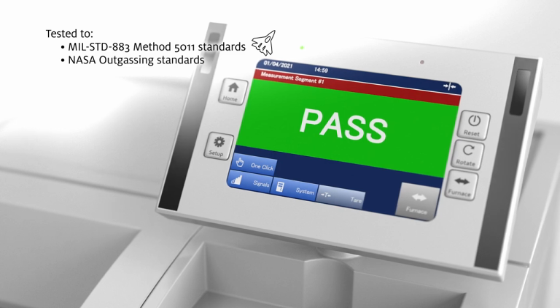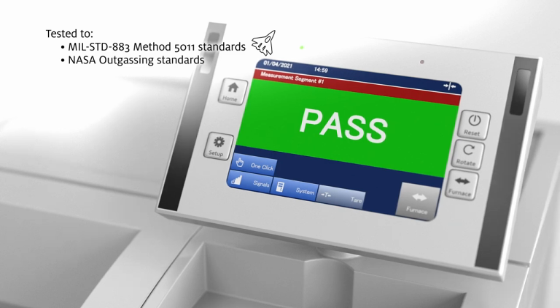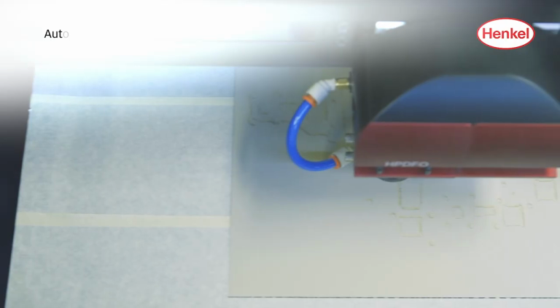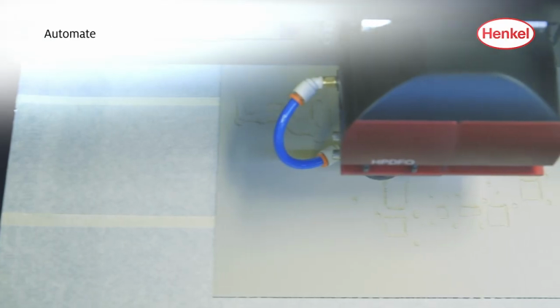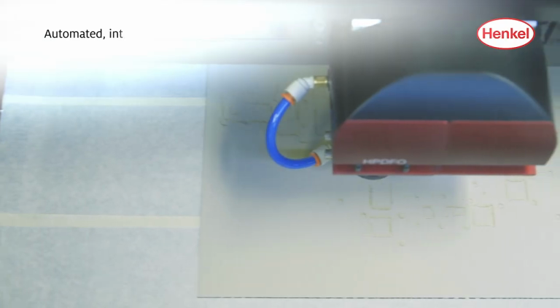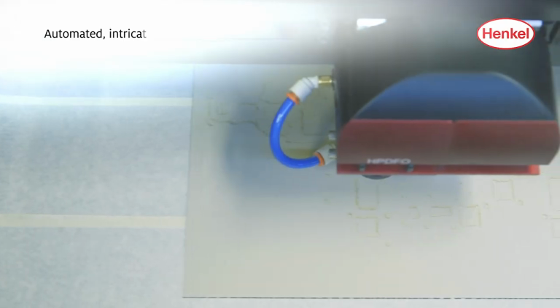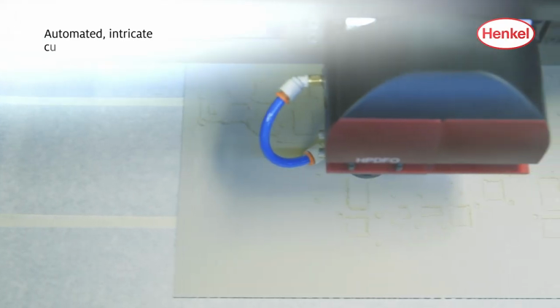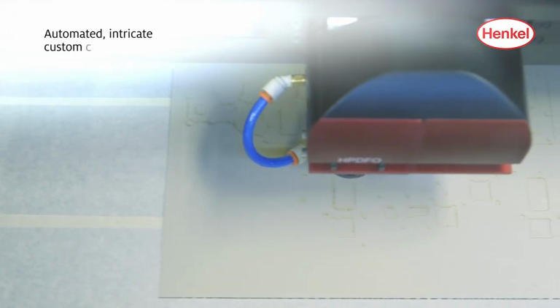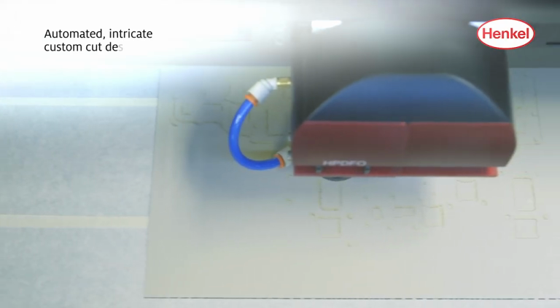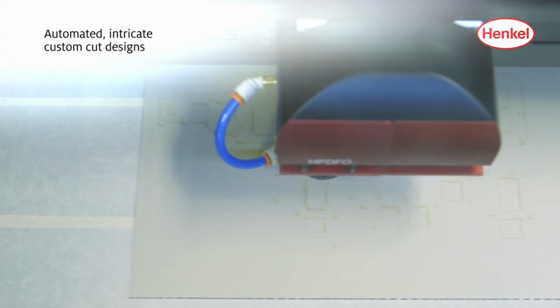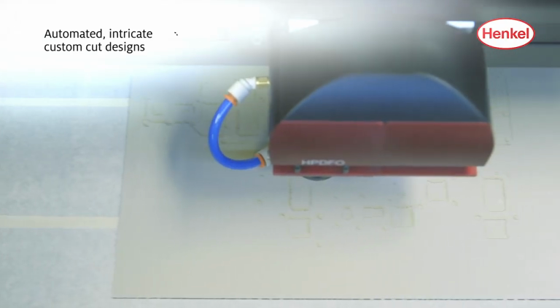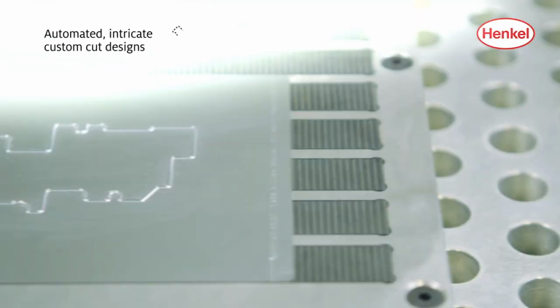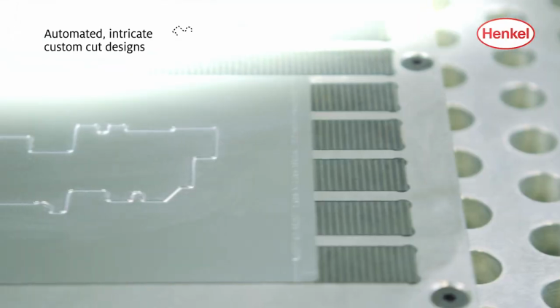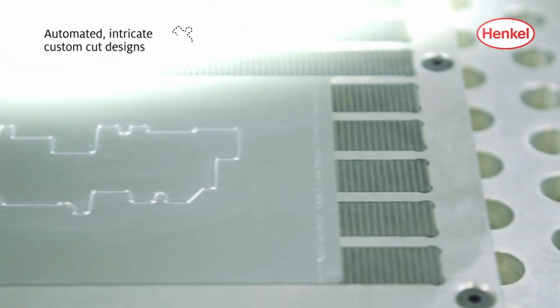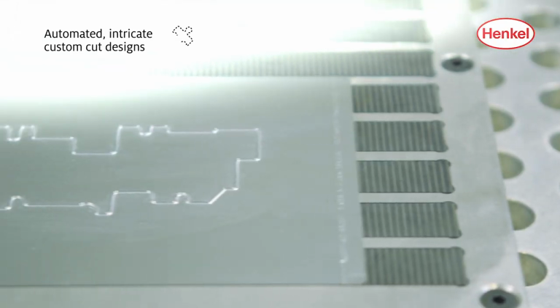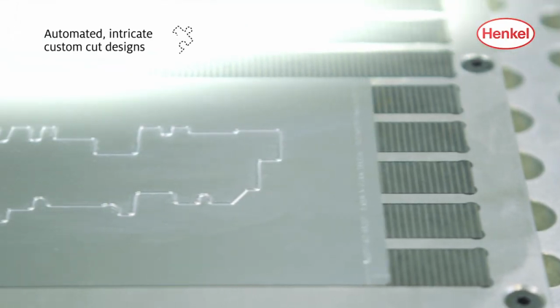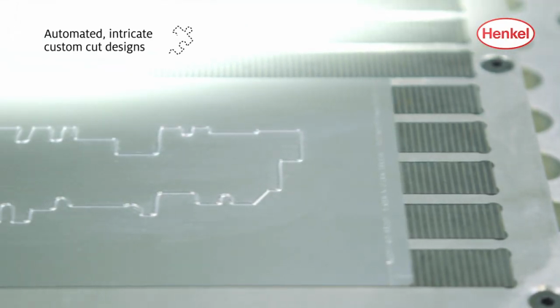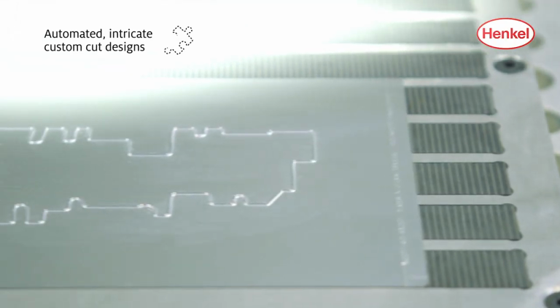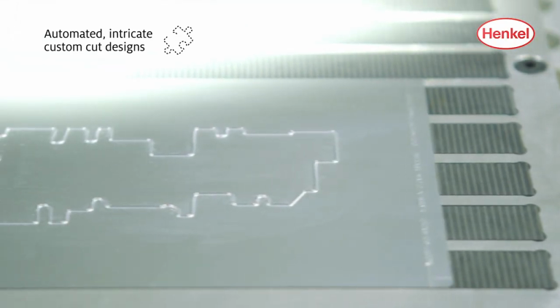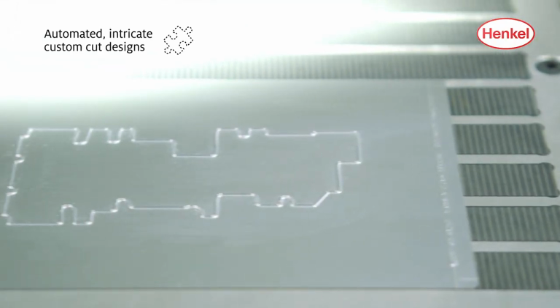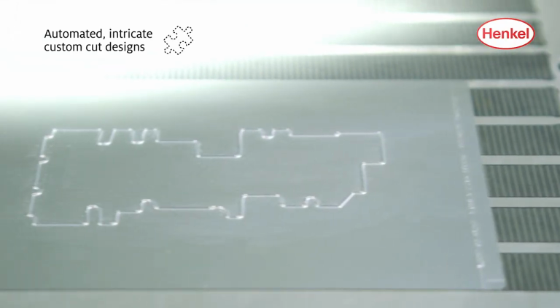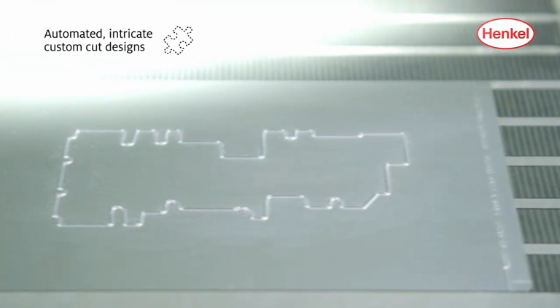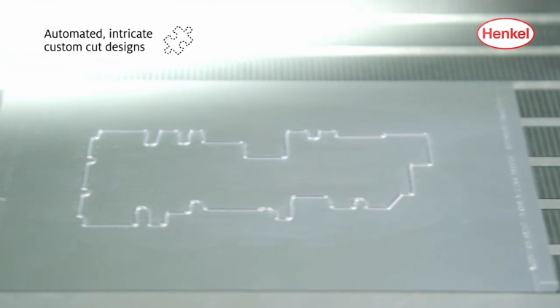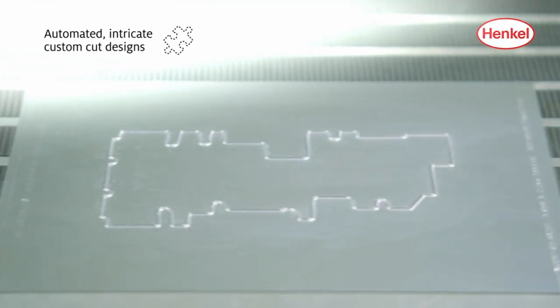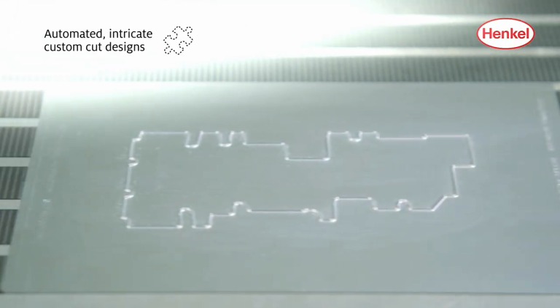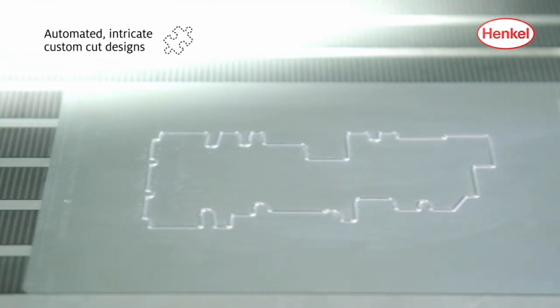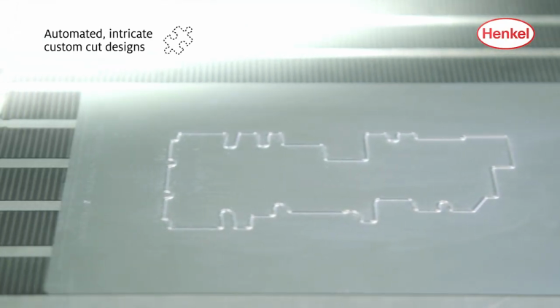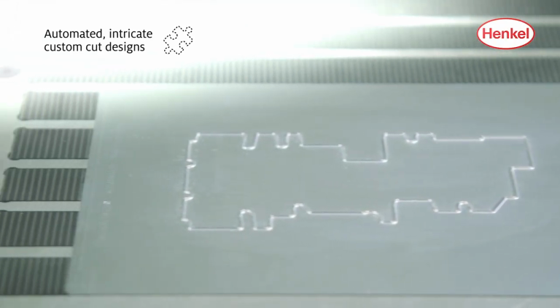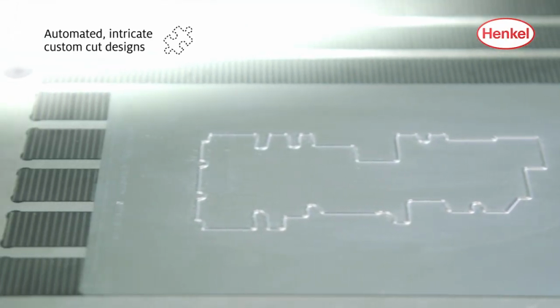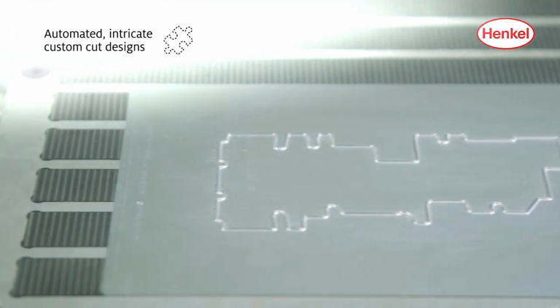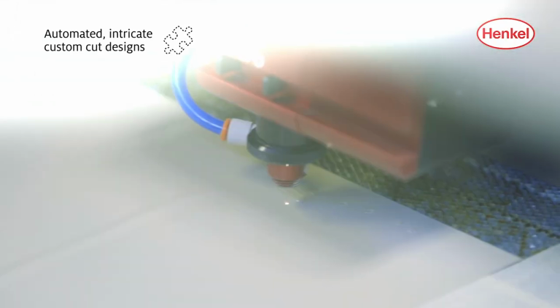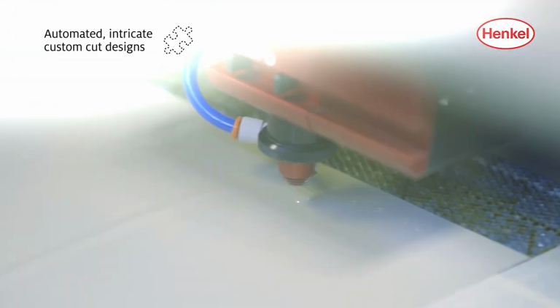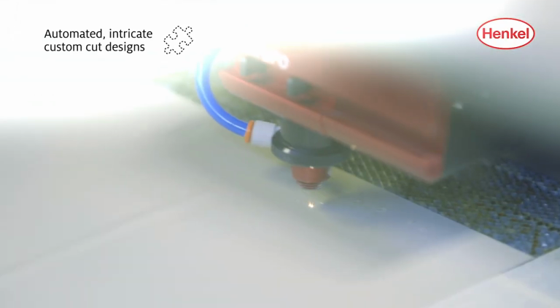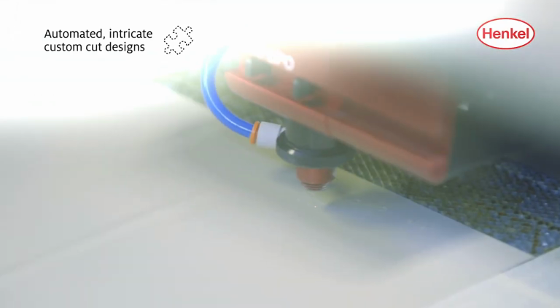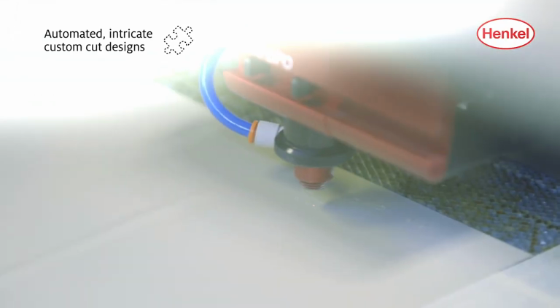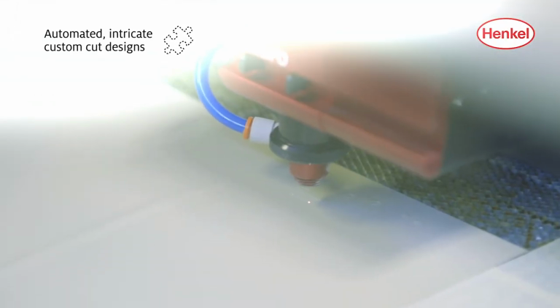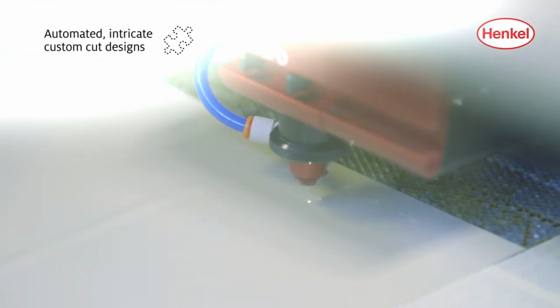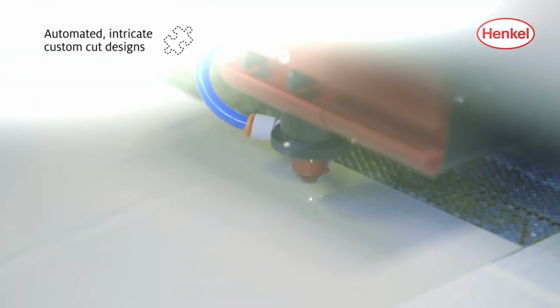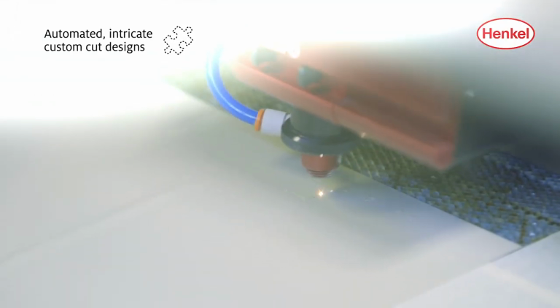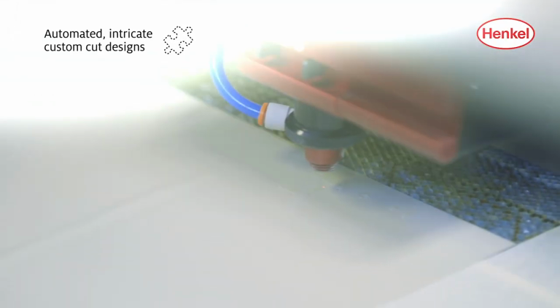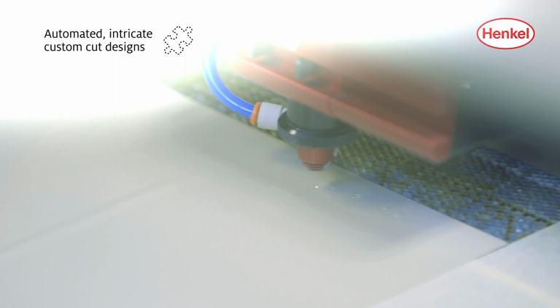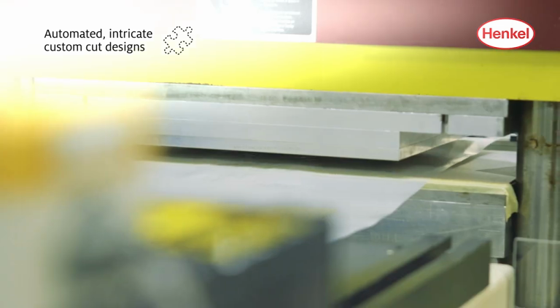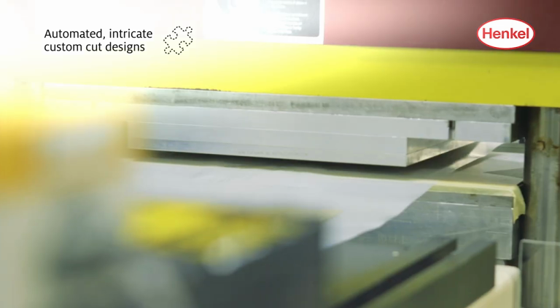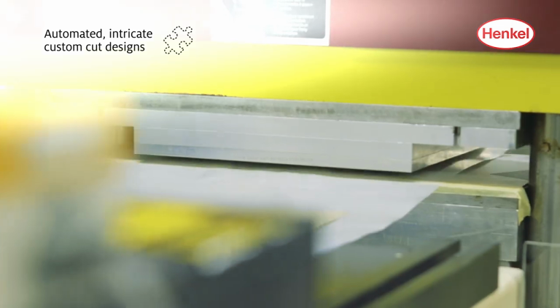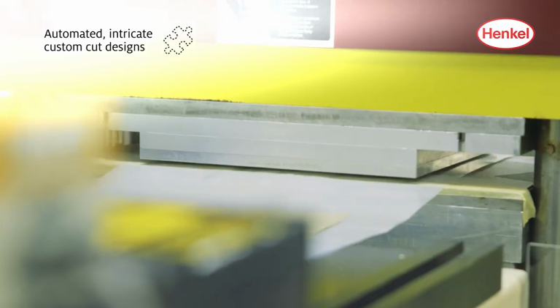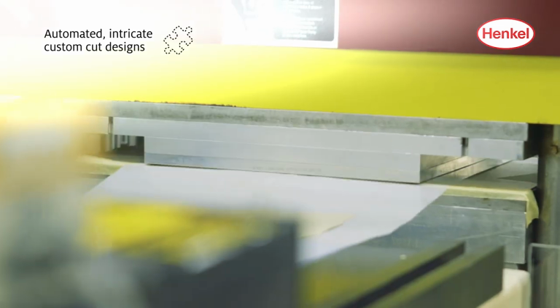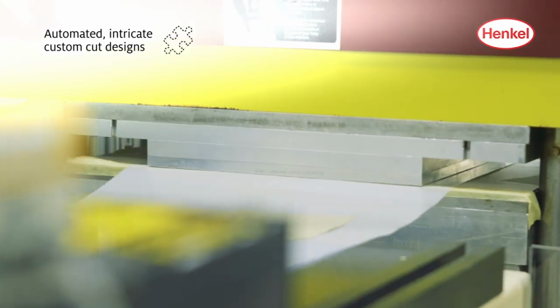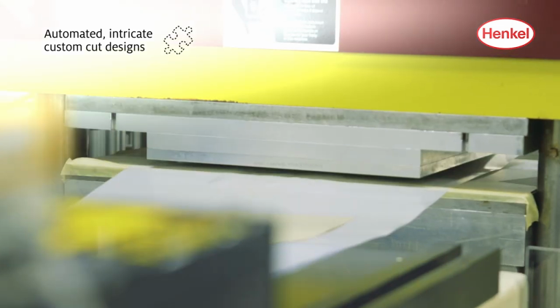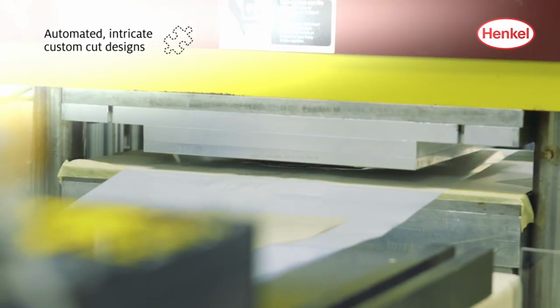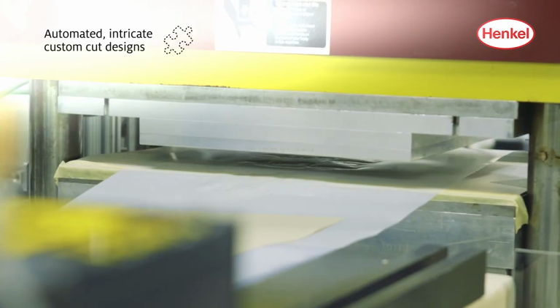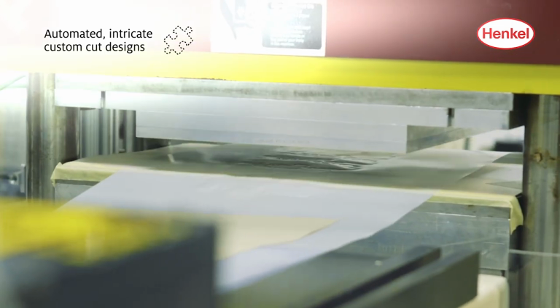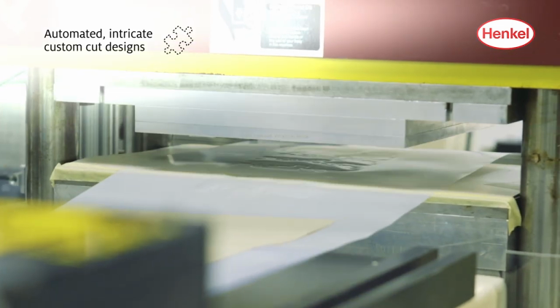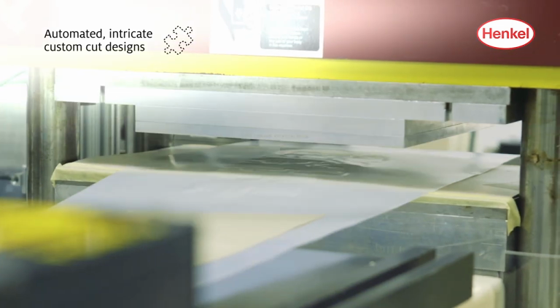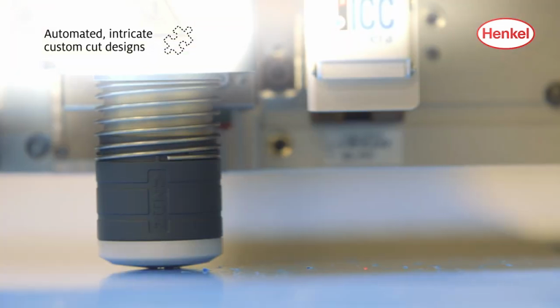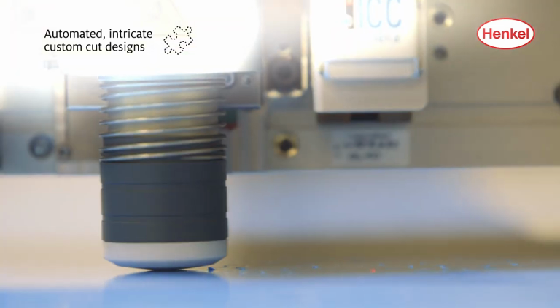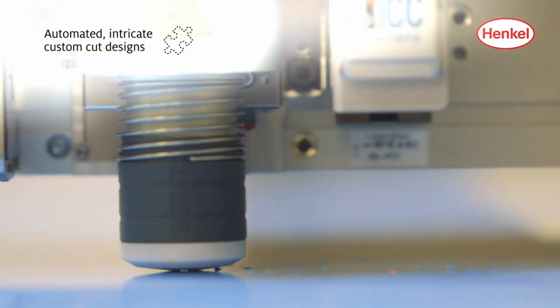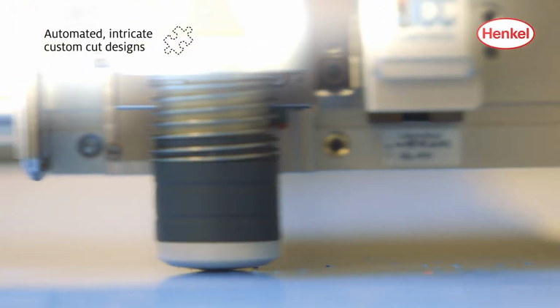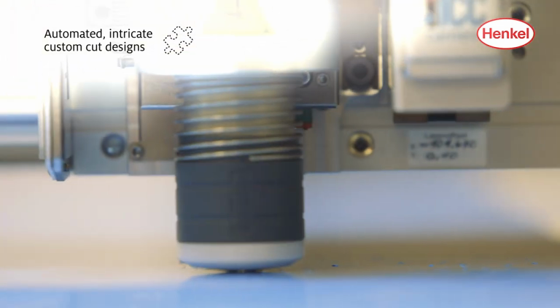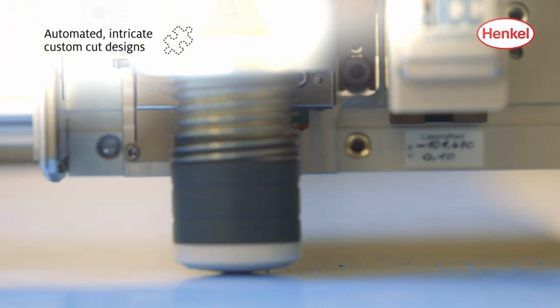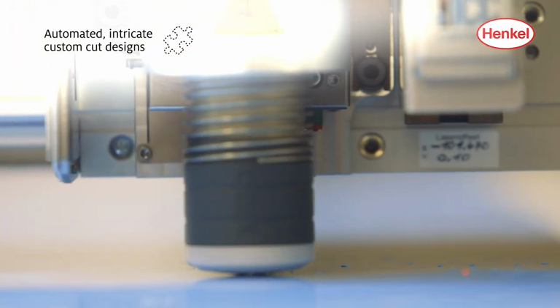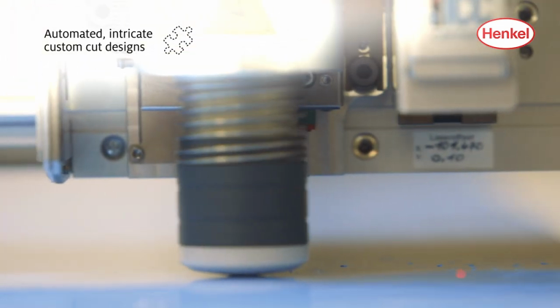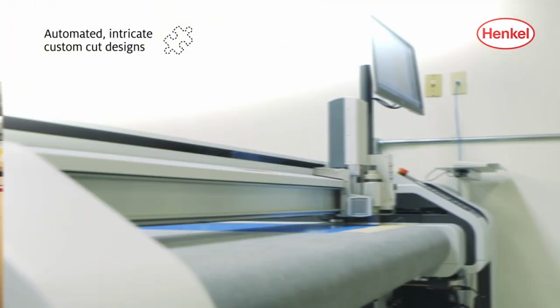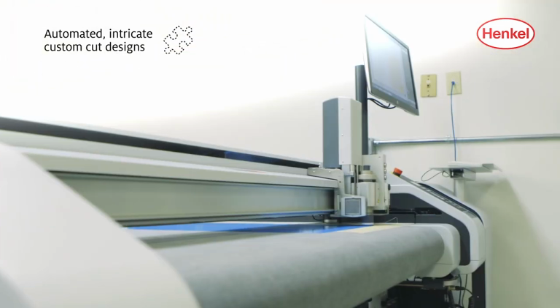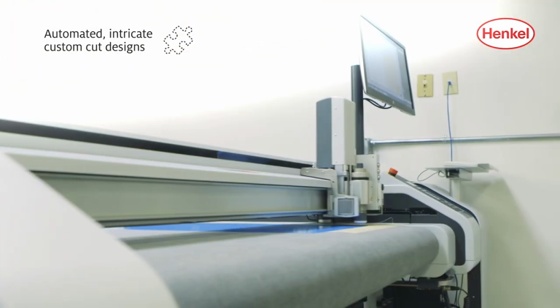Assembly films can be custom cut into intricate preform designs by a laser, die cutter, or knife plotter.